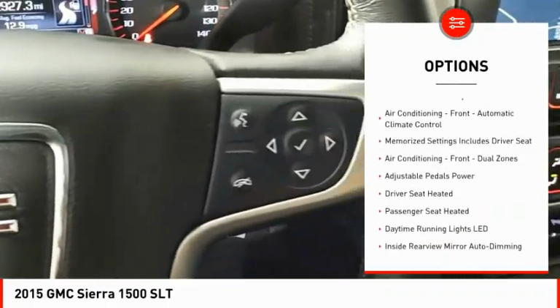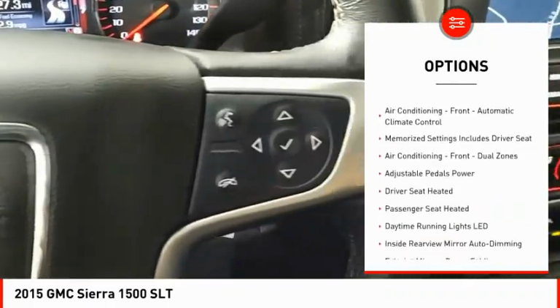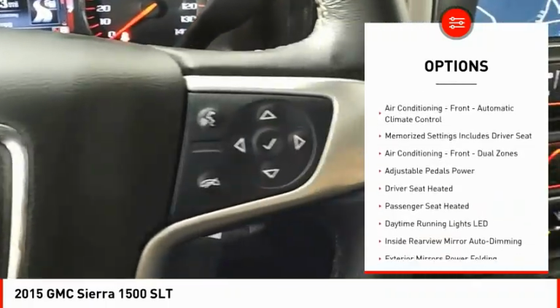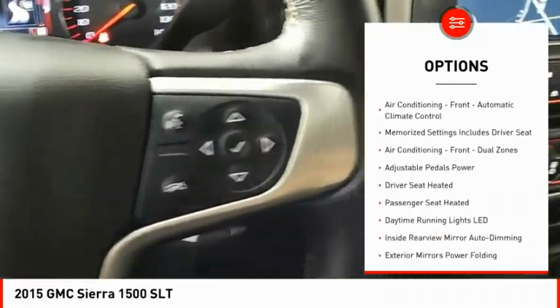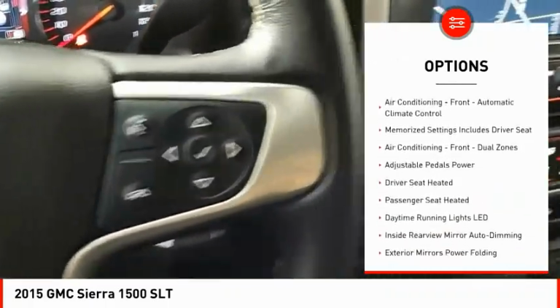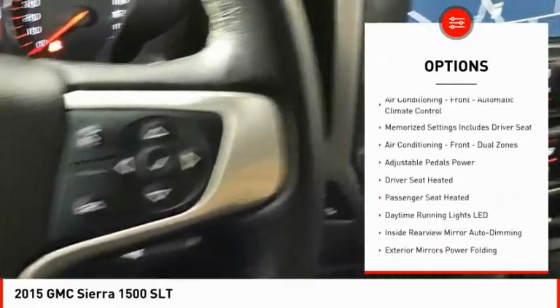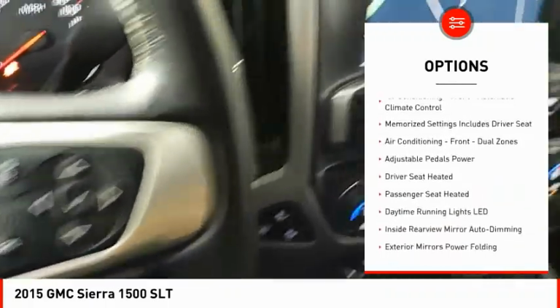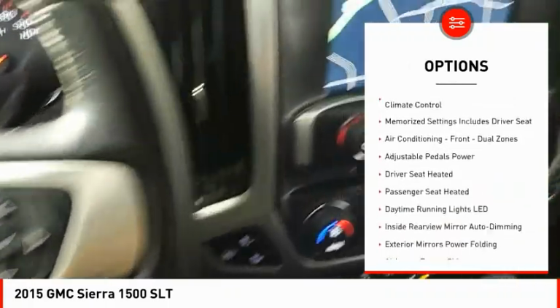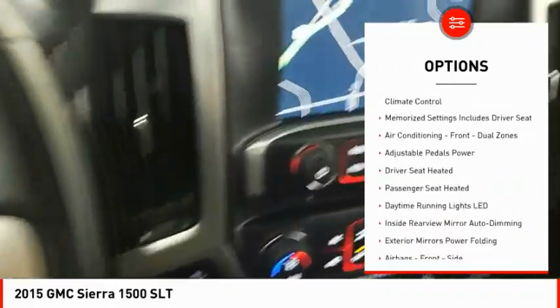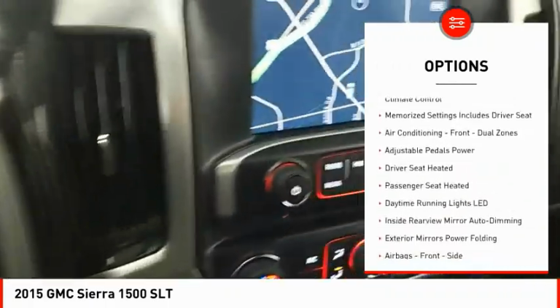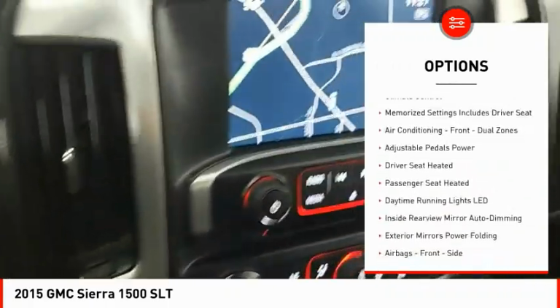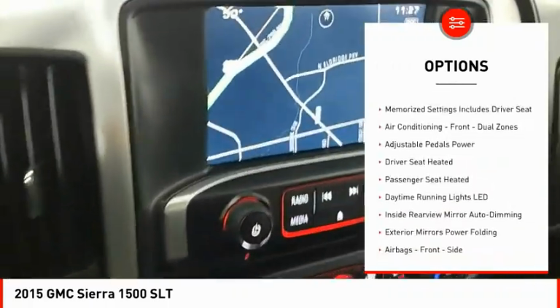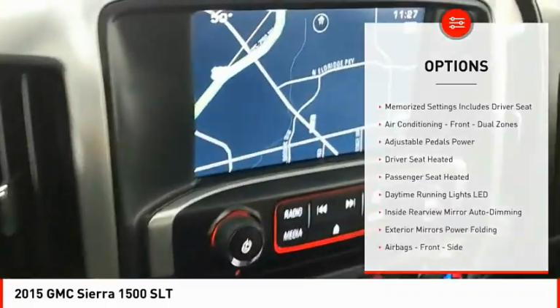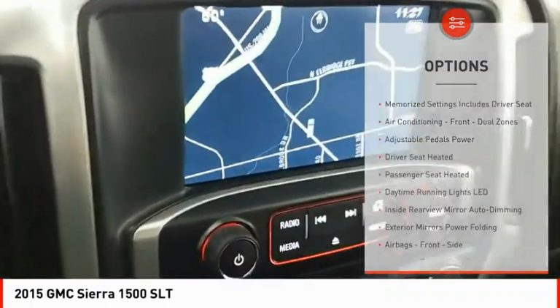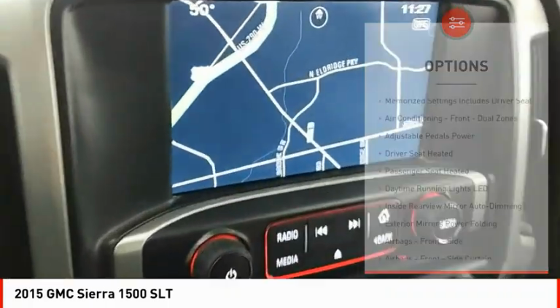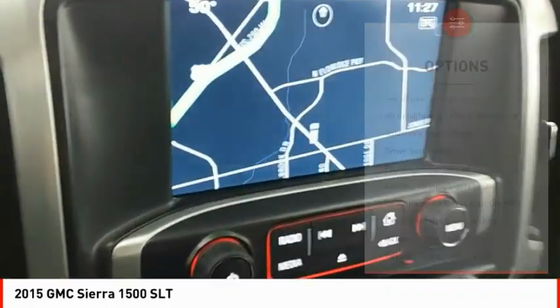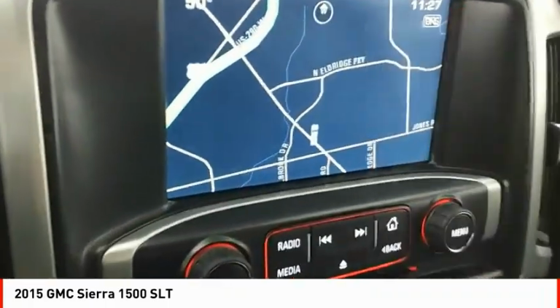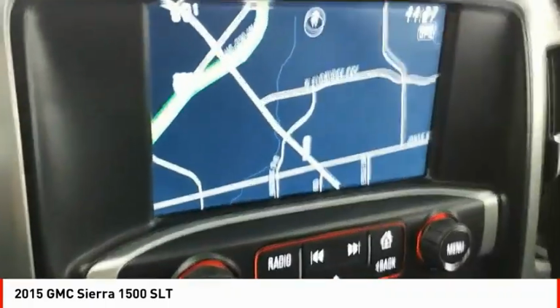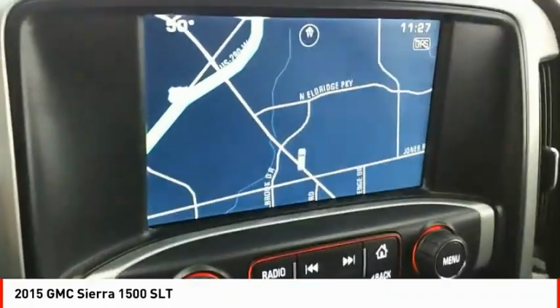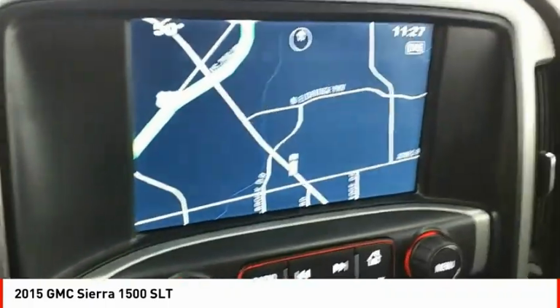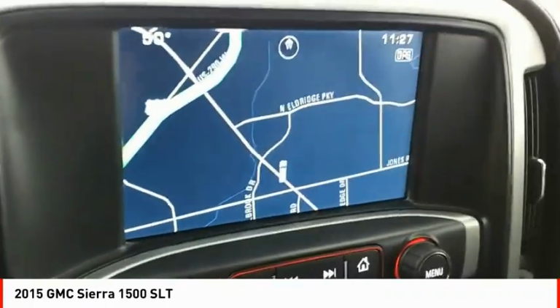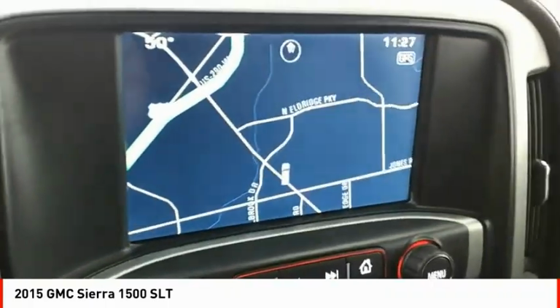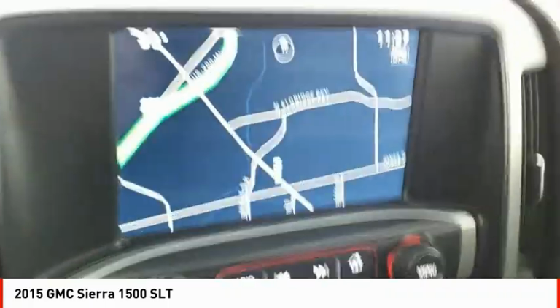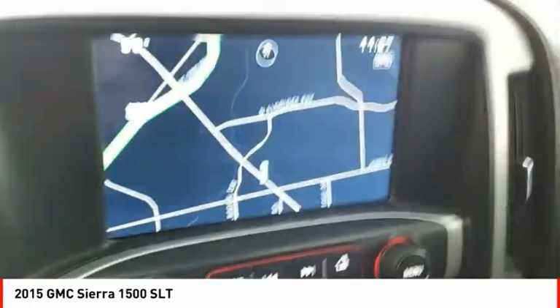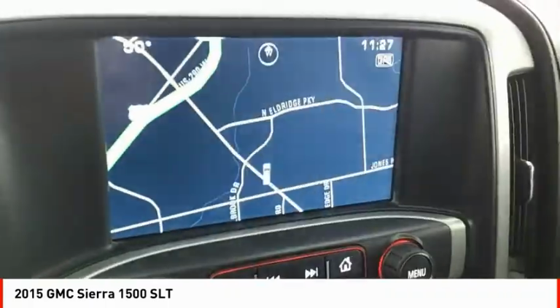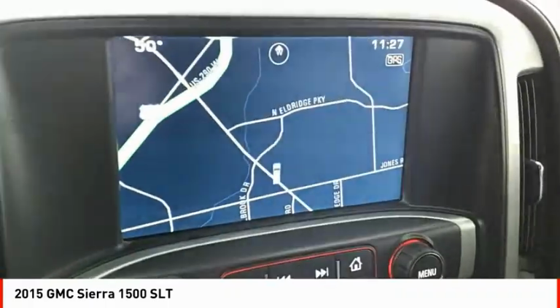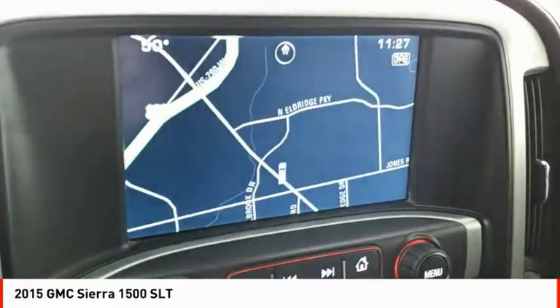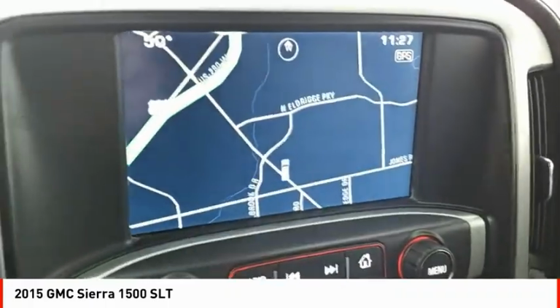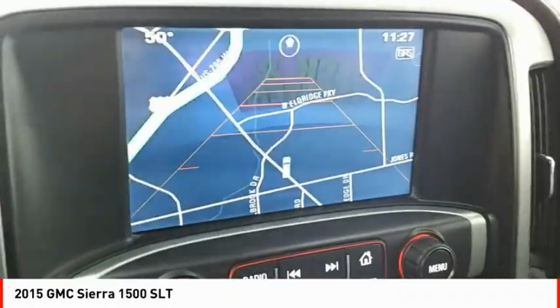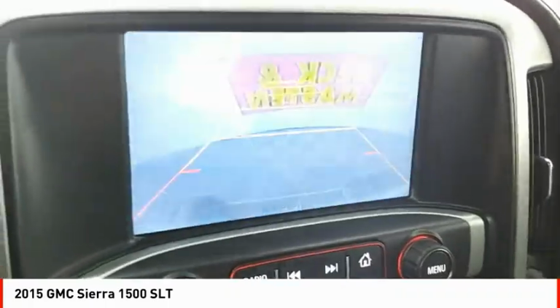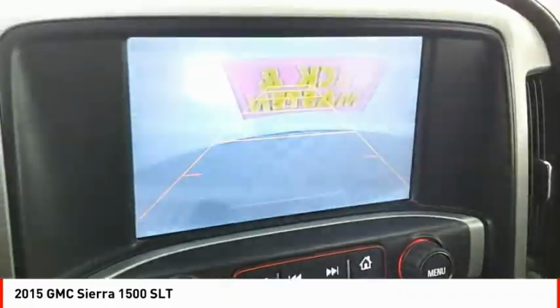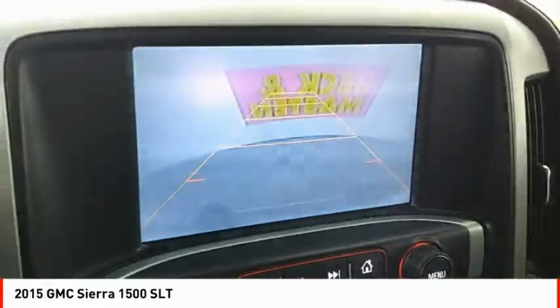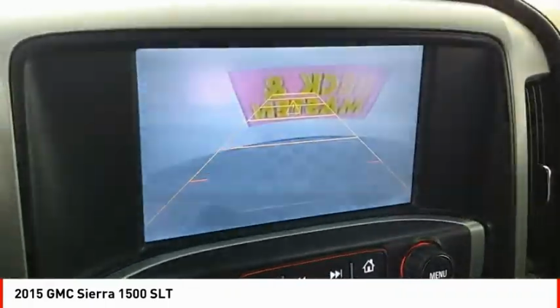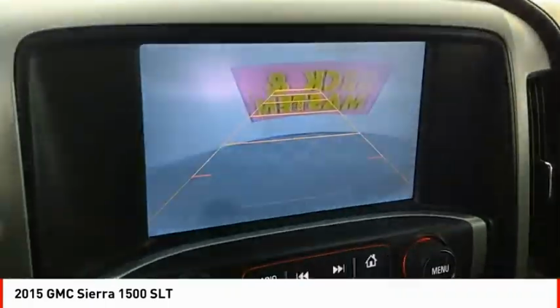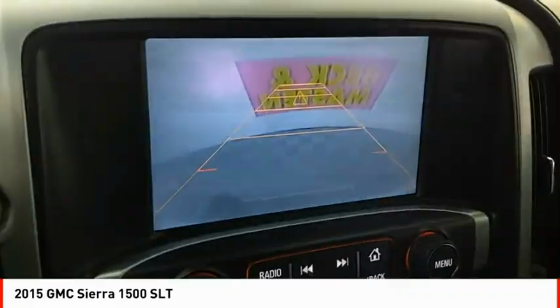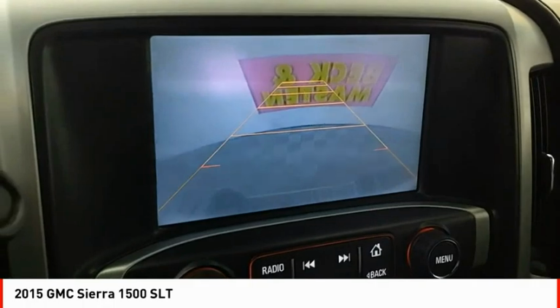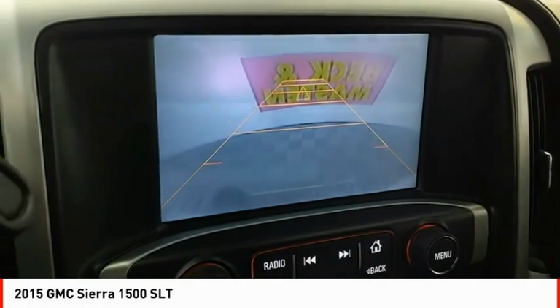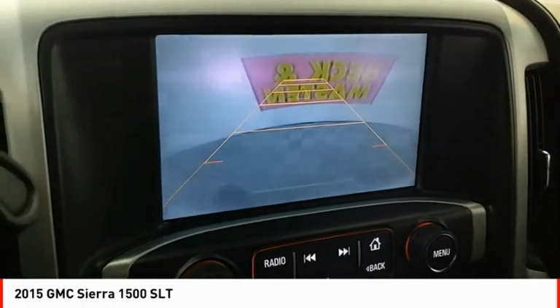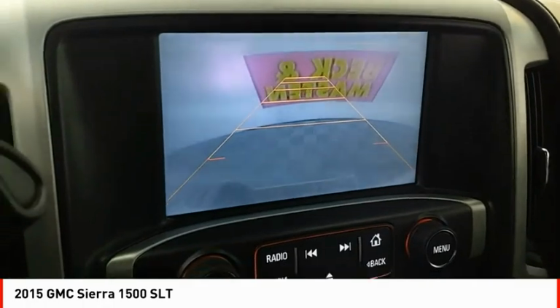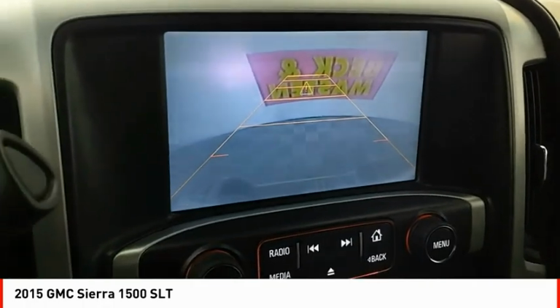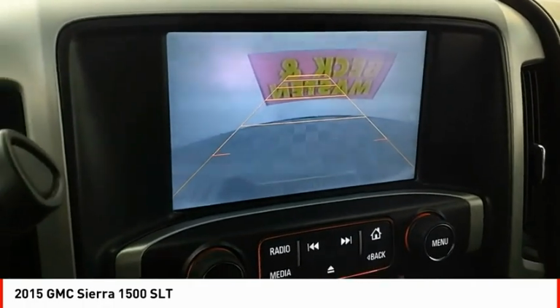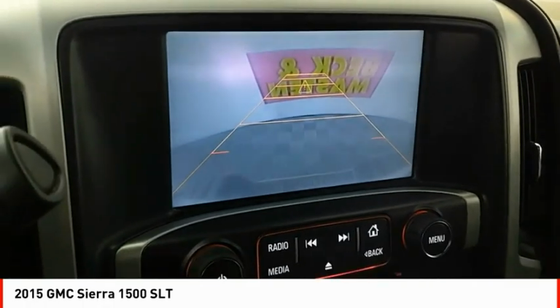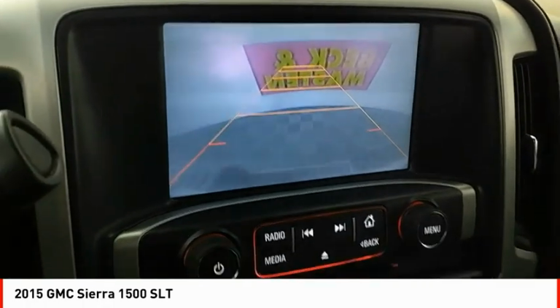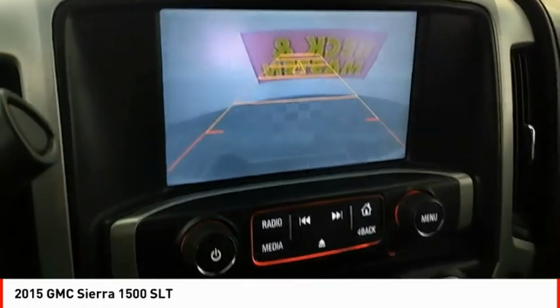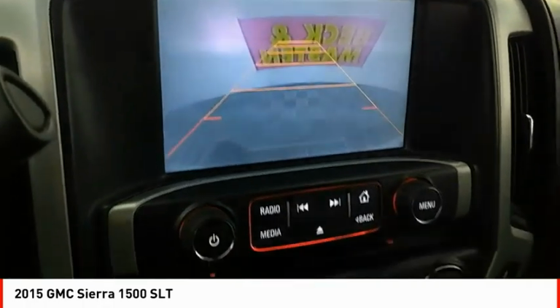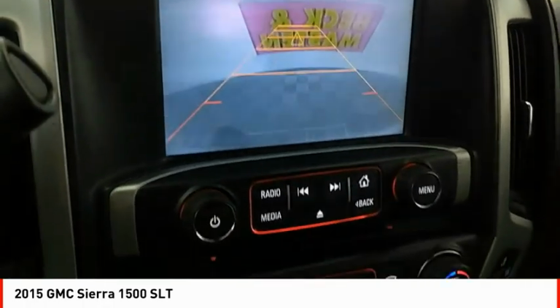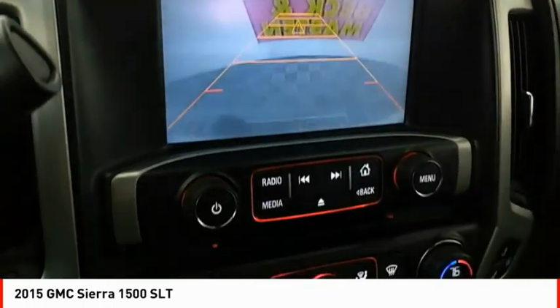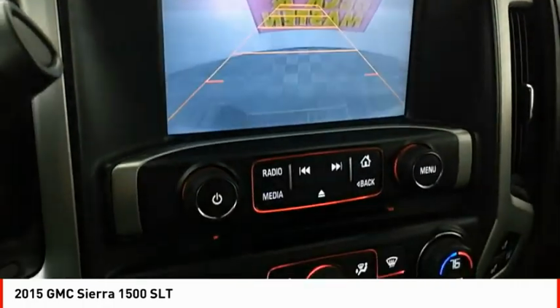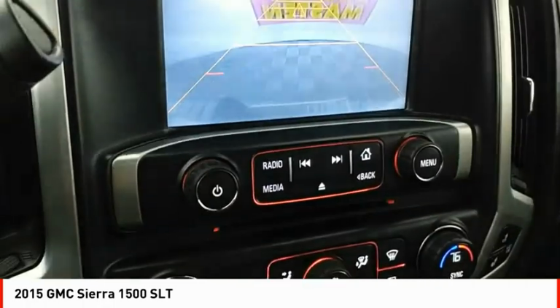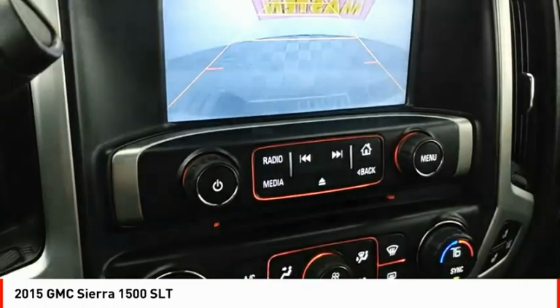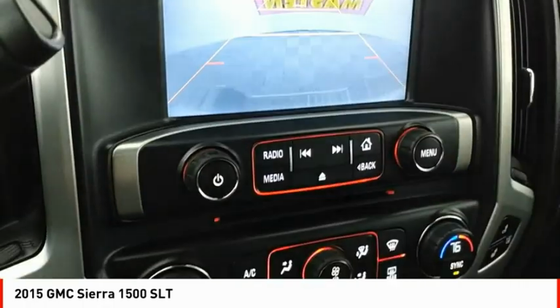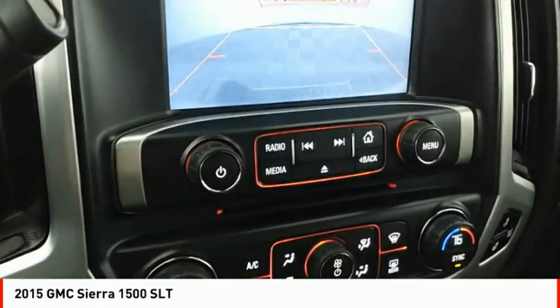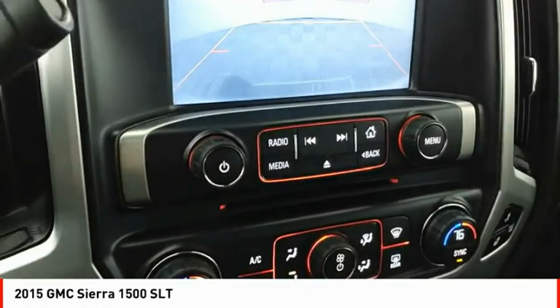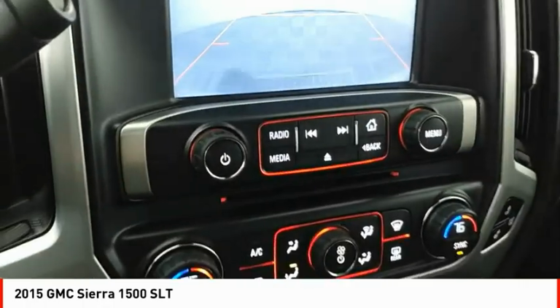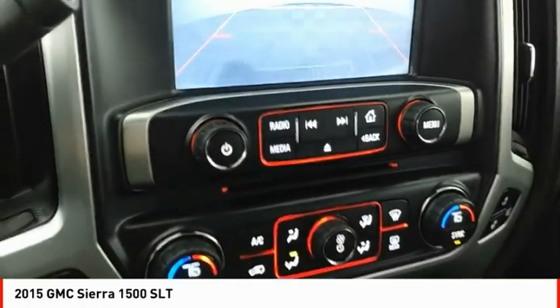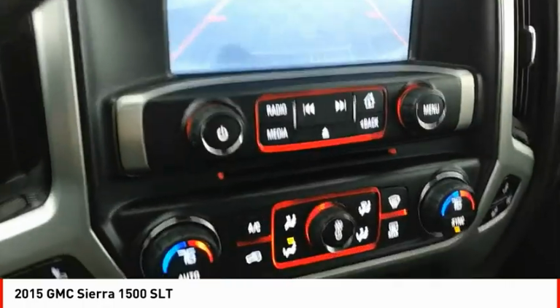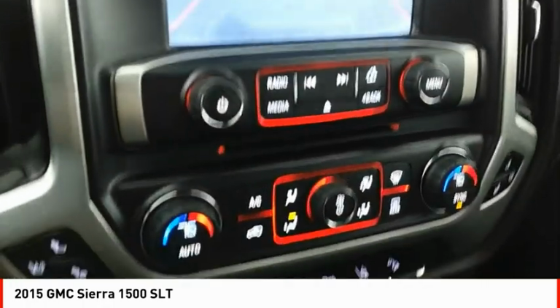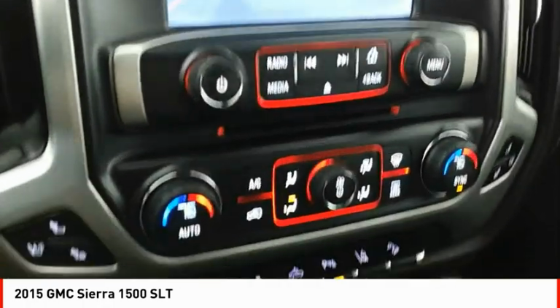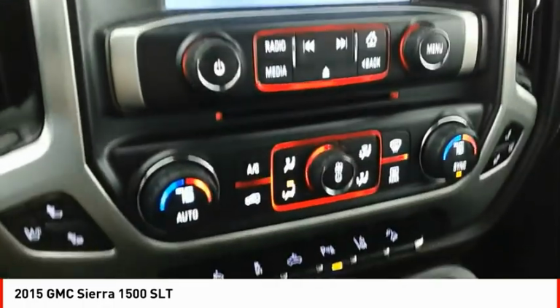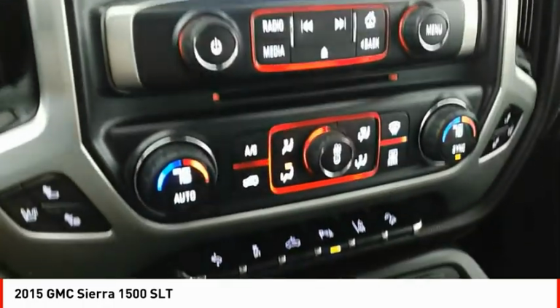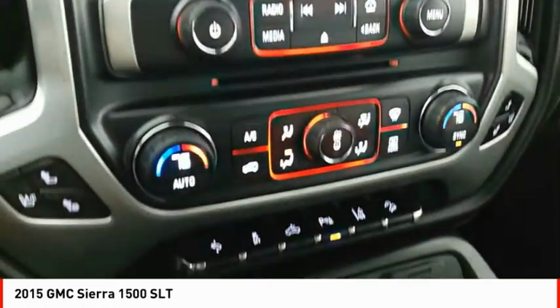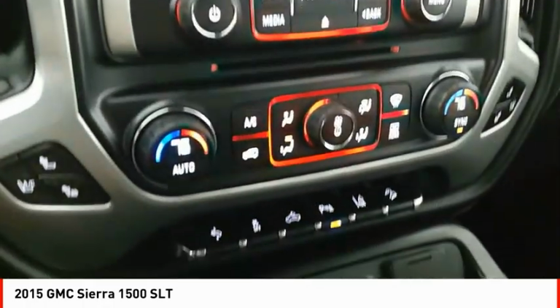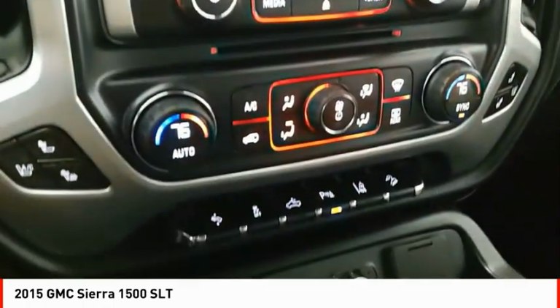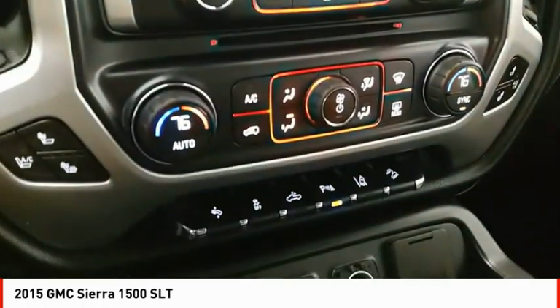Strut, roll stability control, auxiliary transmission fluid cooler, rear step bumper, fog lights, power brakes.